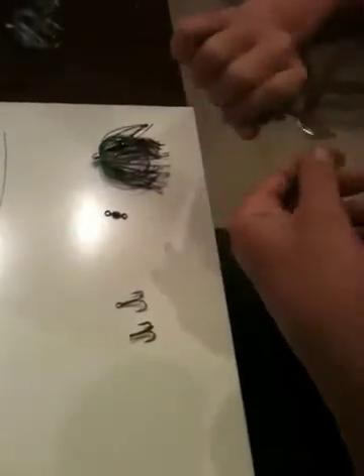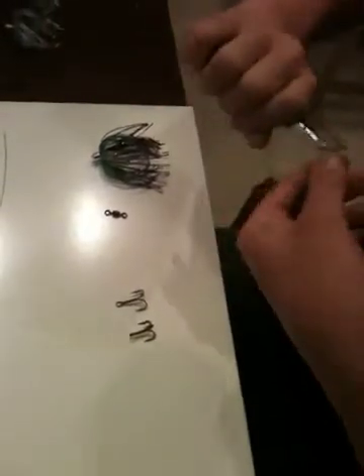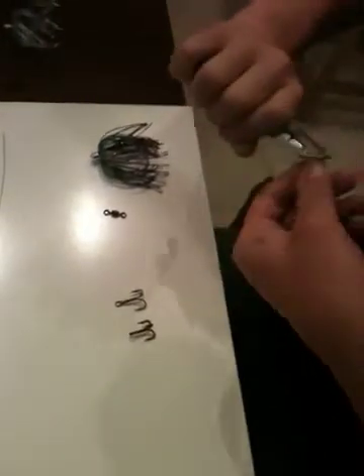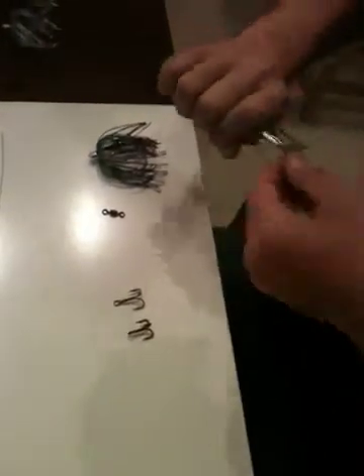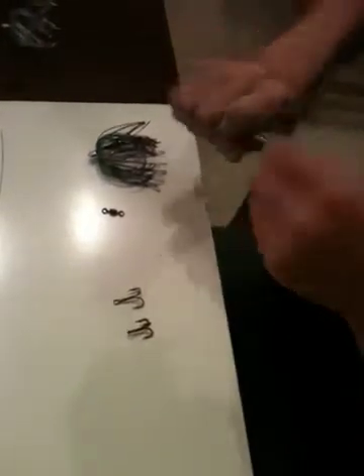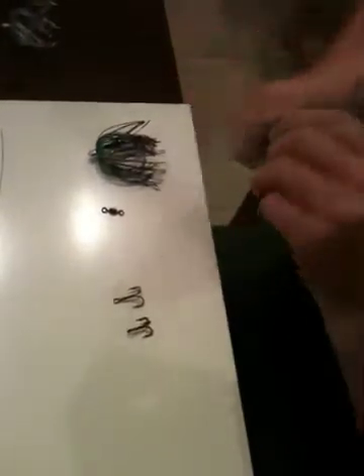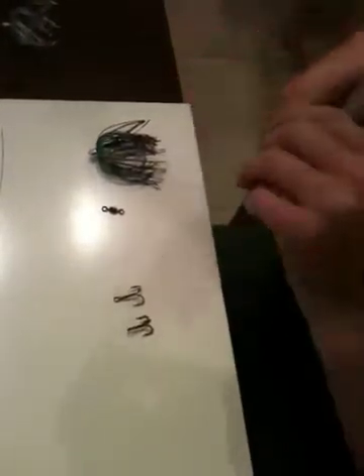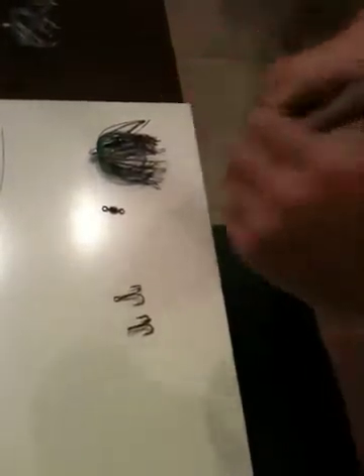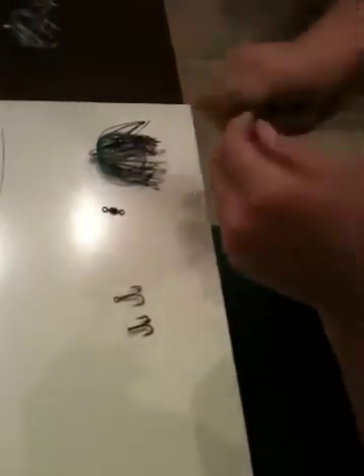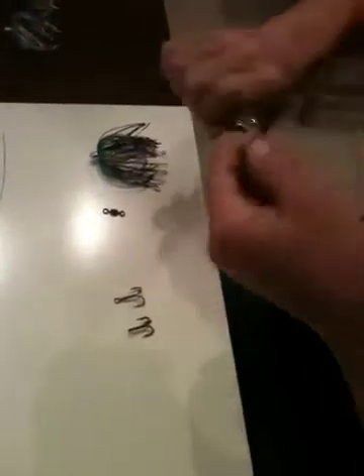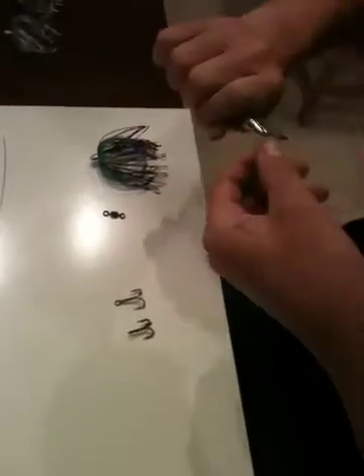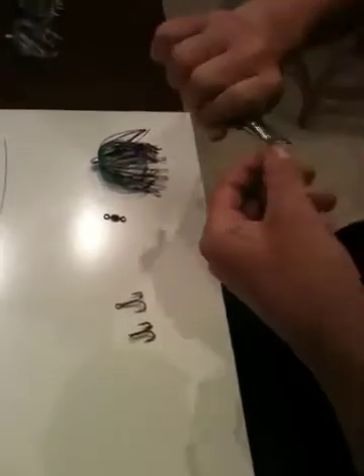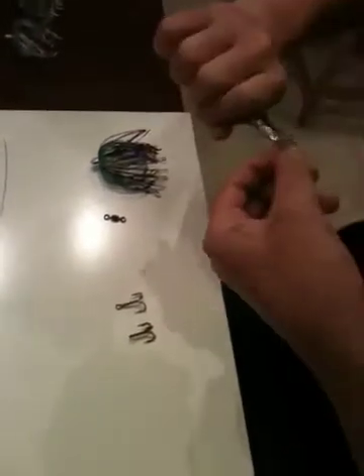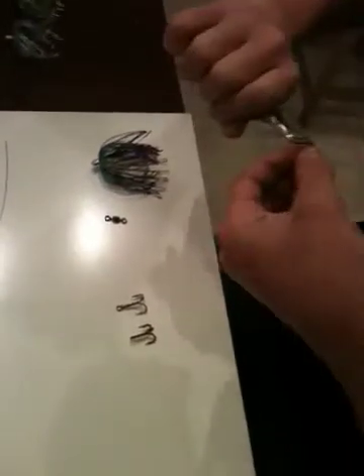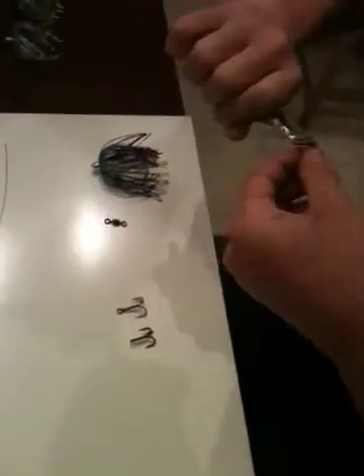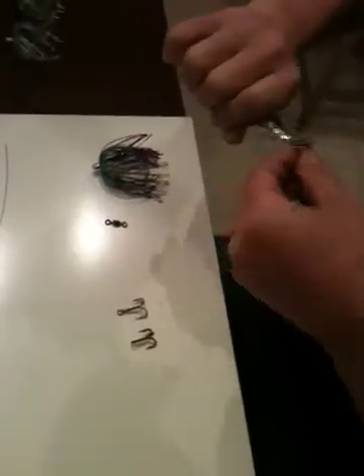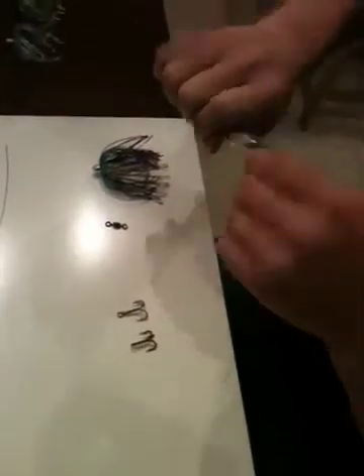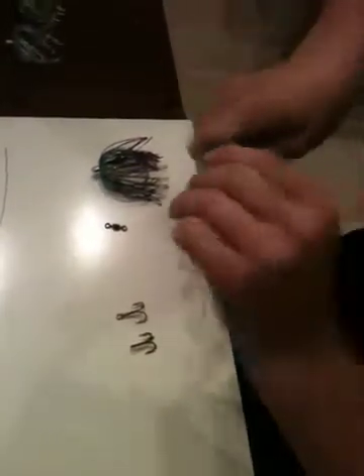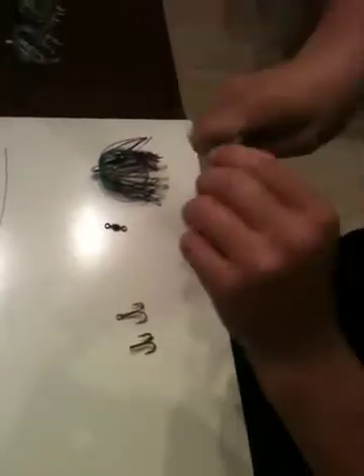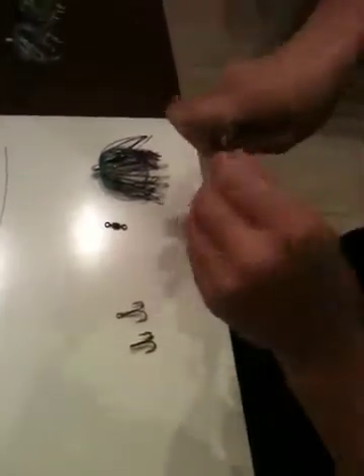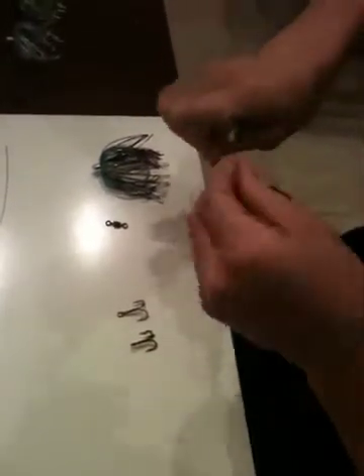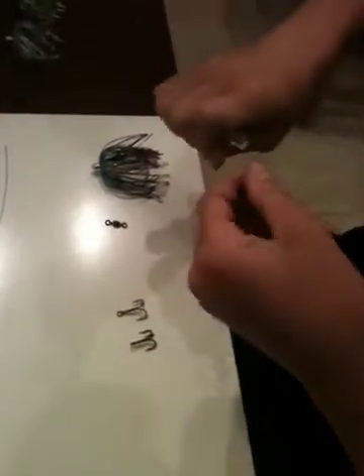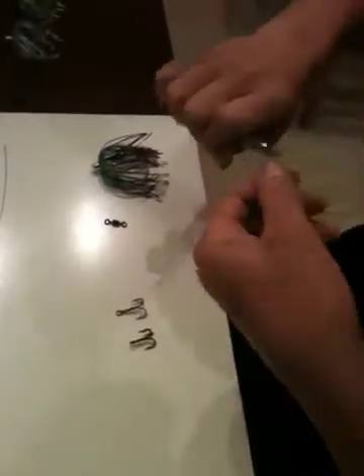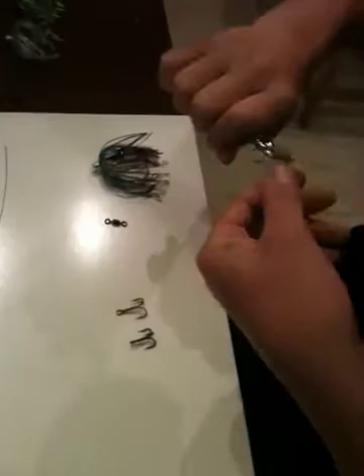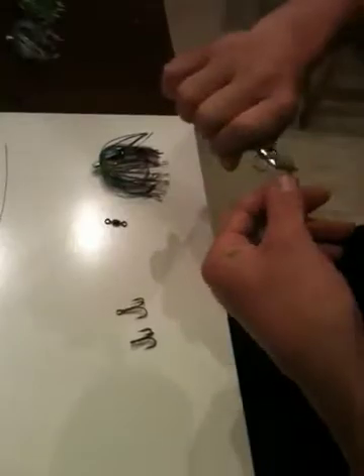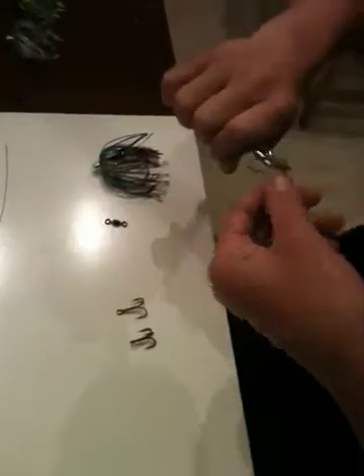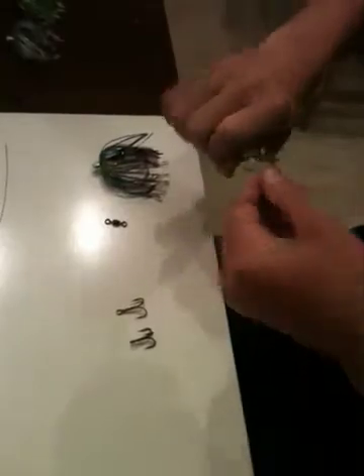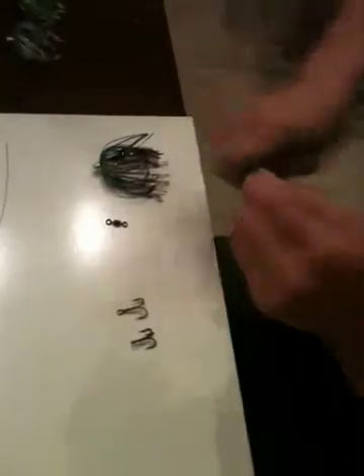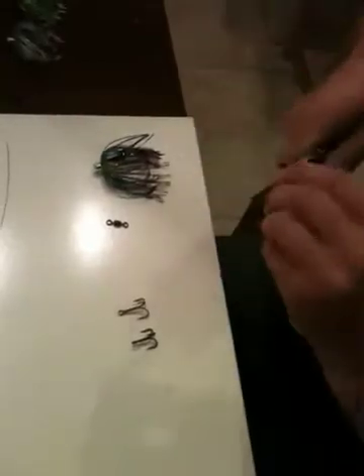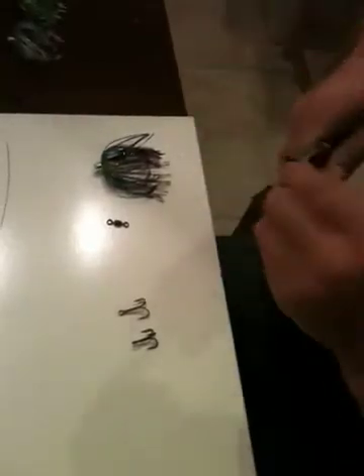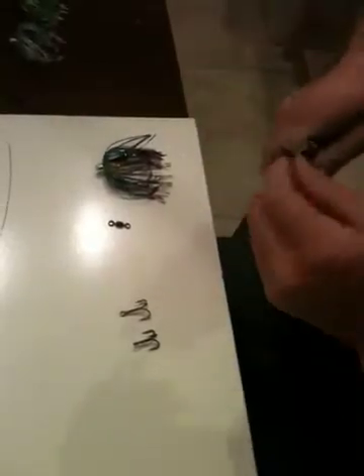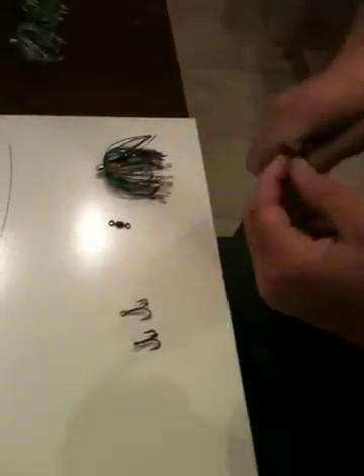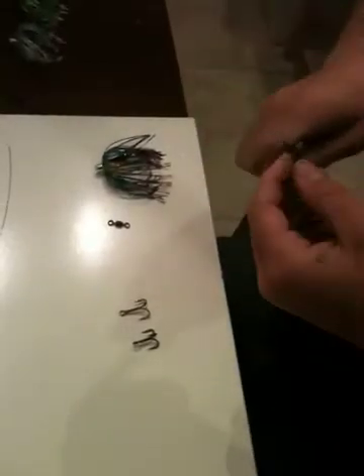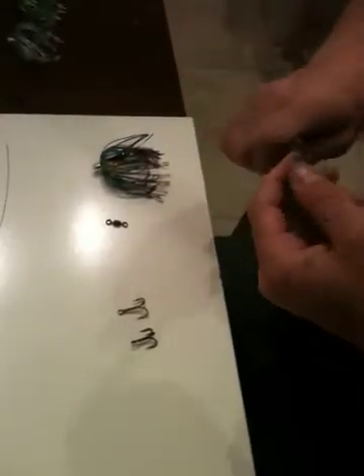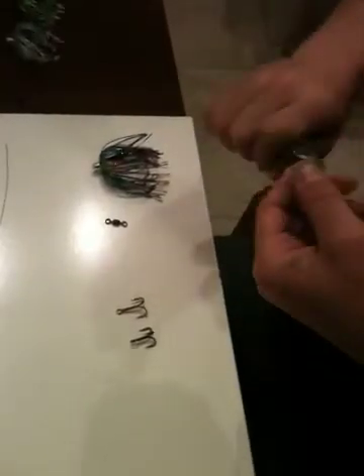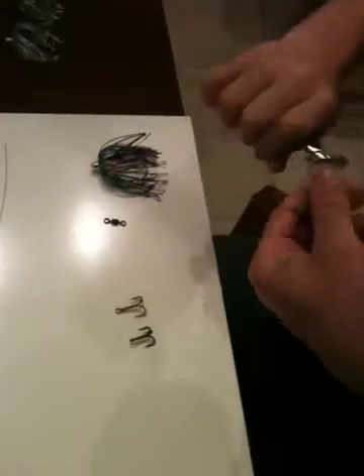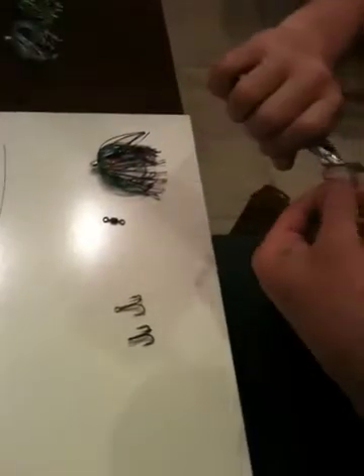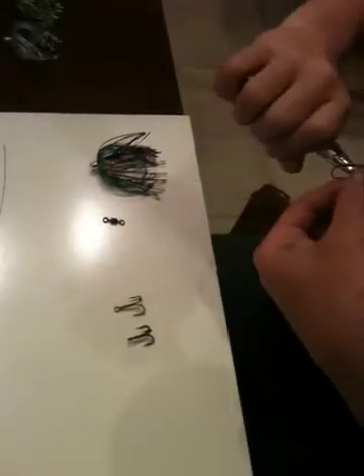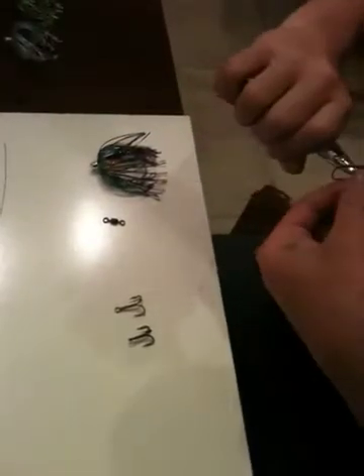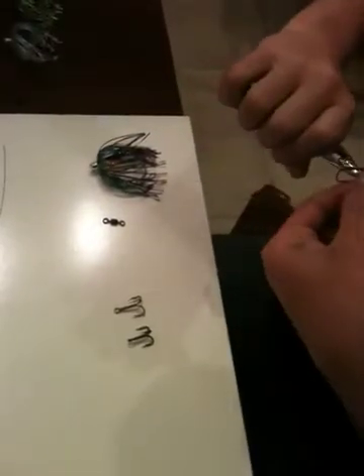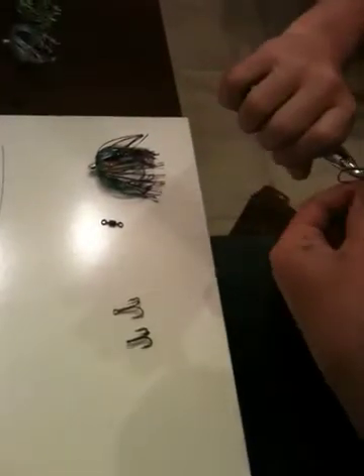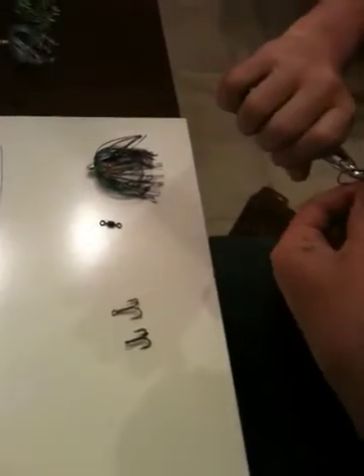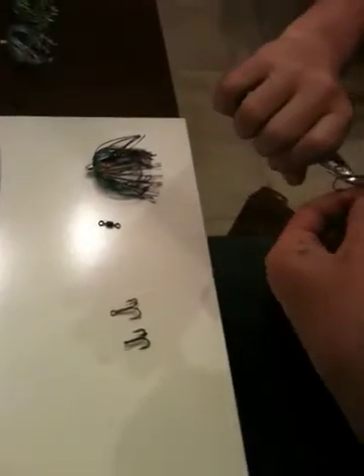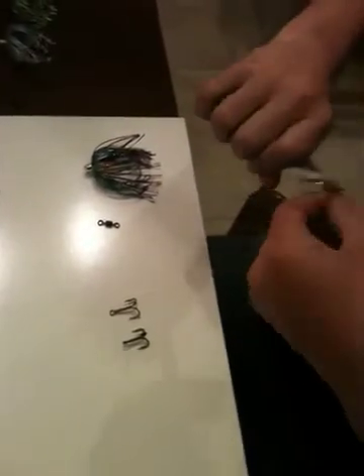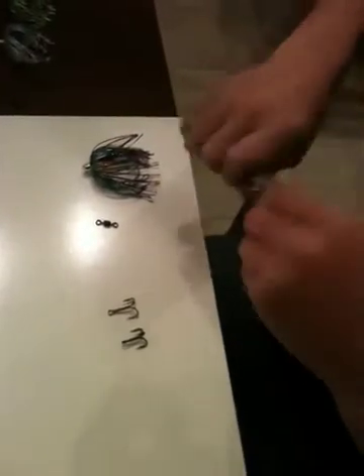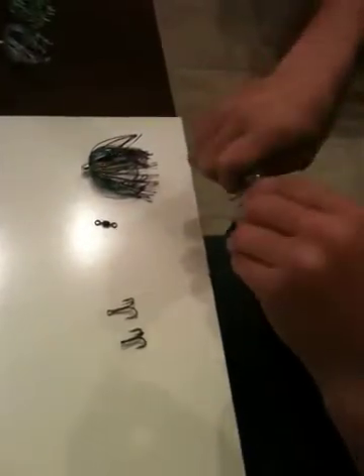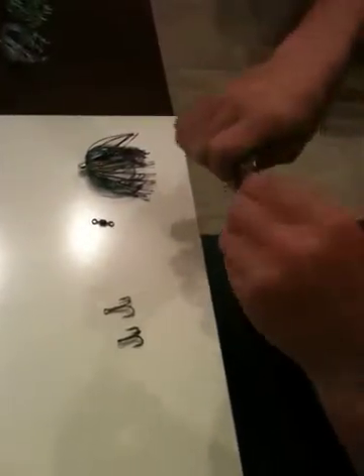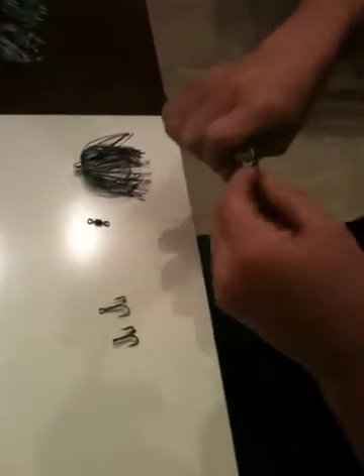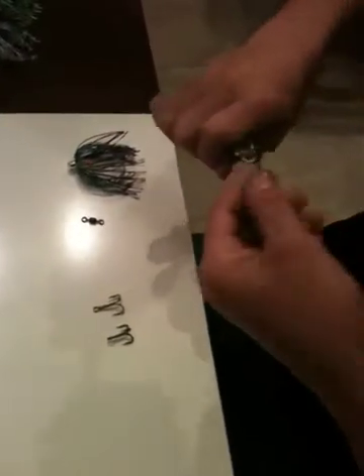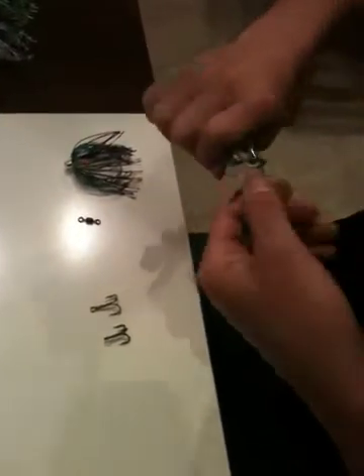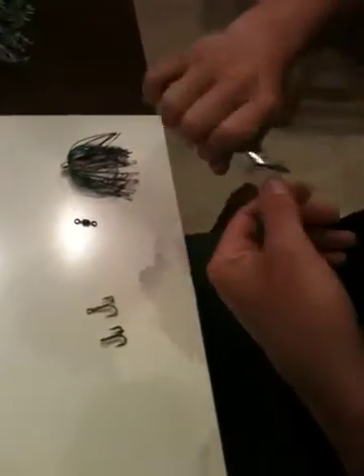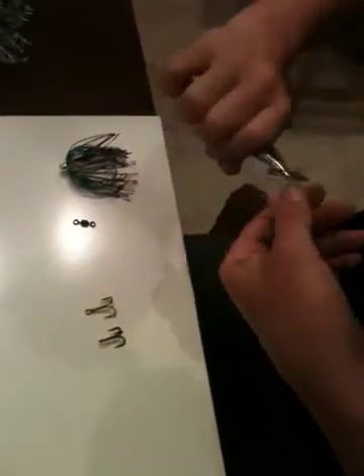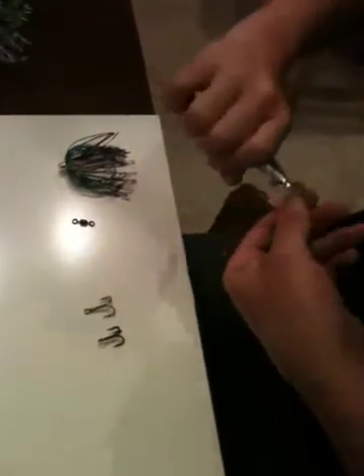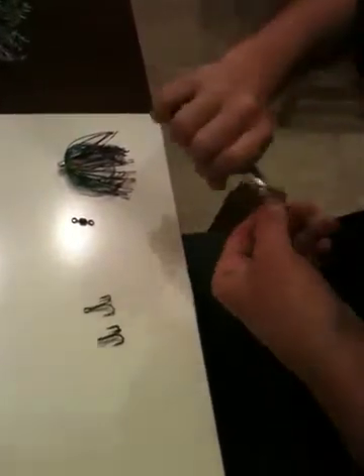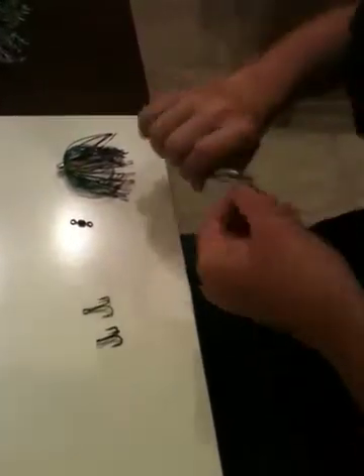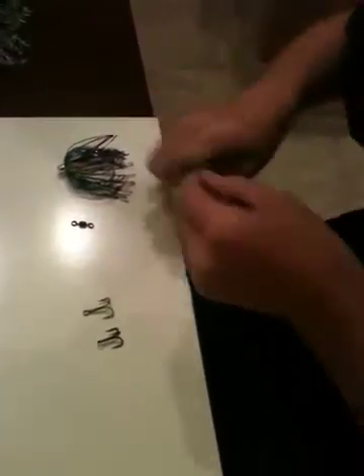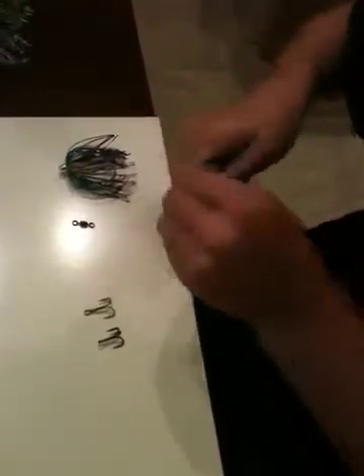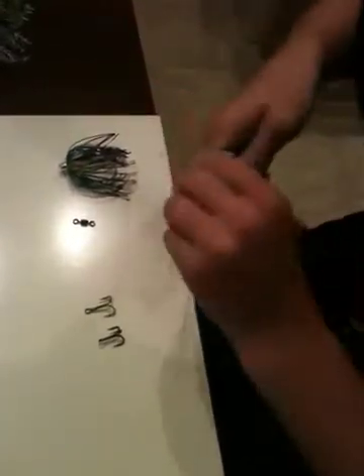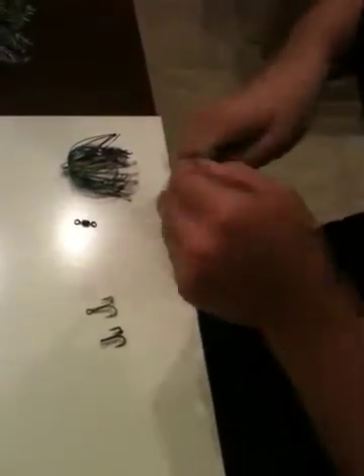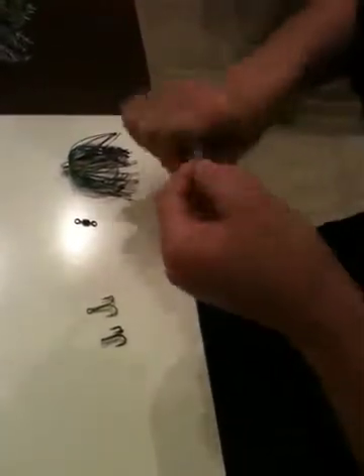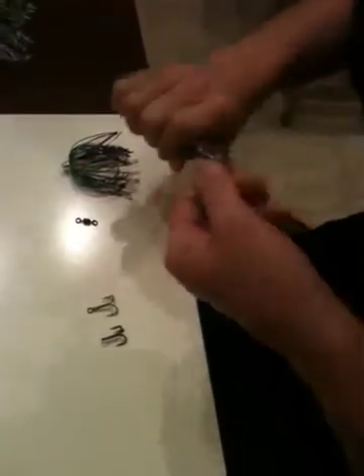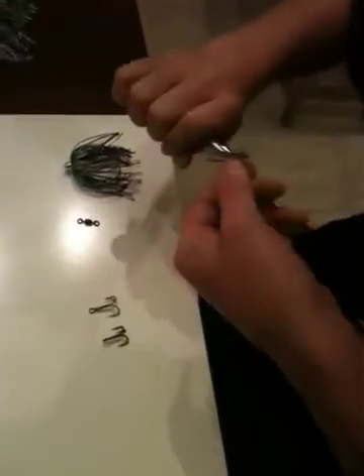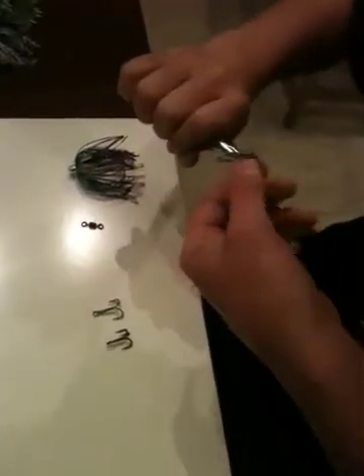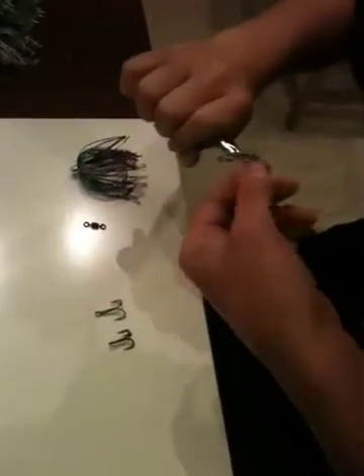In South Carolina you can't use more than two stinger hooks — you can only use three hooks on your rig. Some people use two hooks, but three hooks I see works perfect.